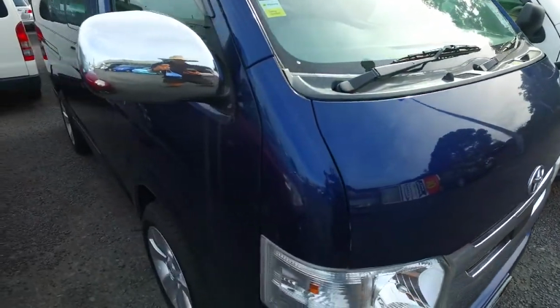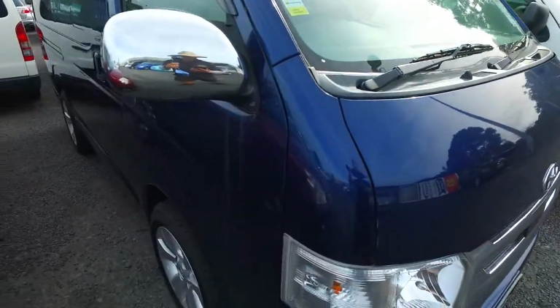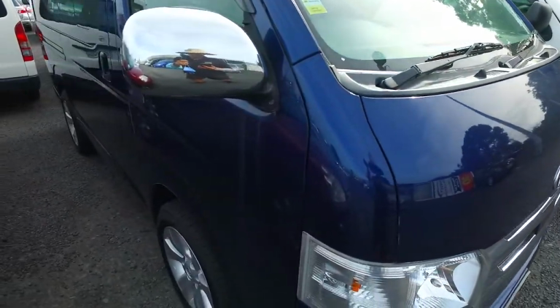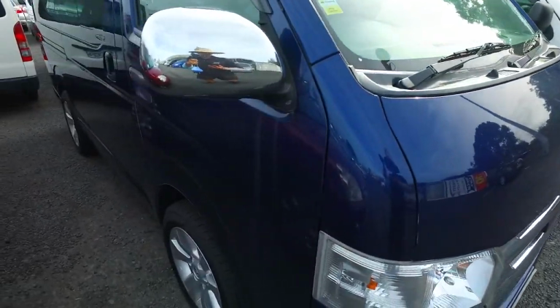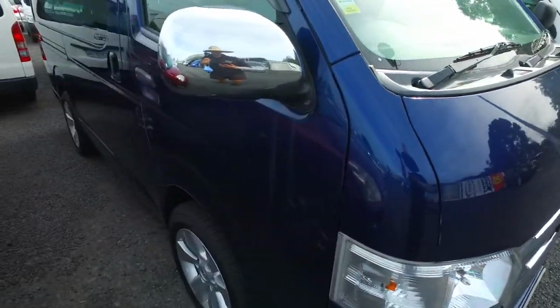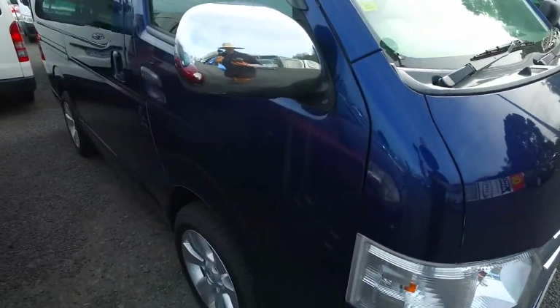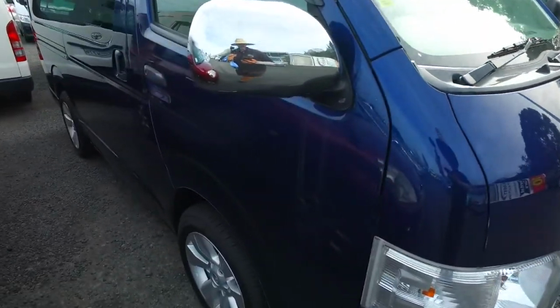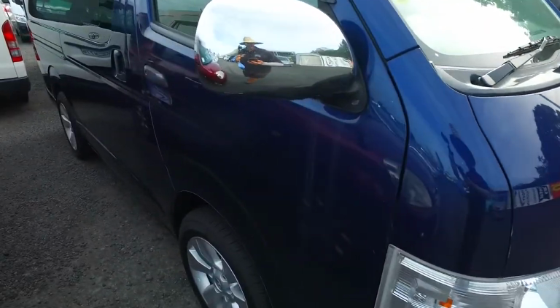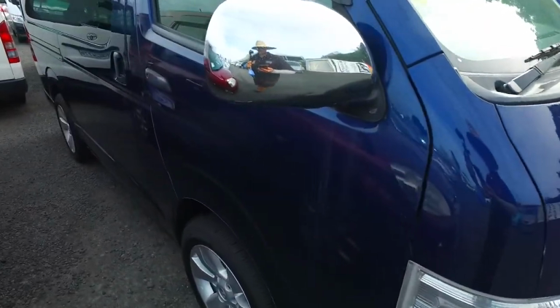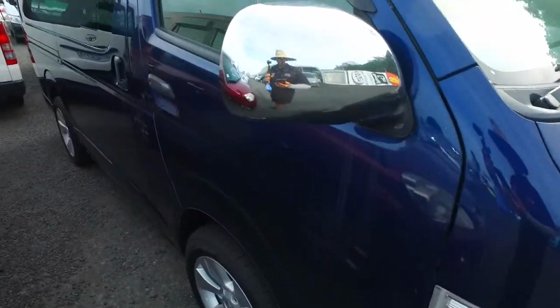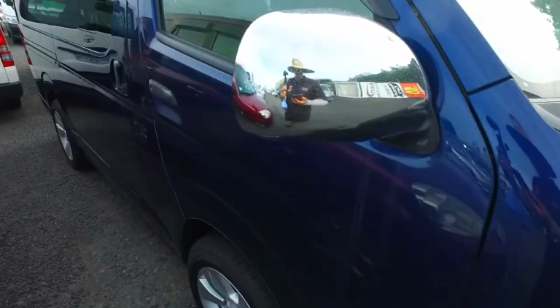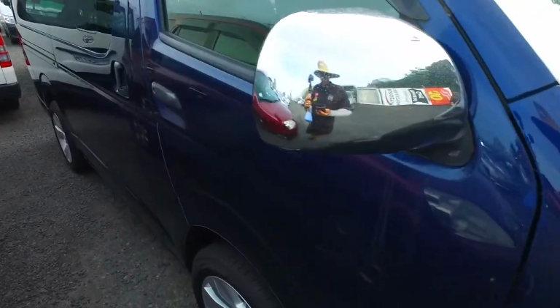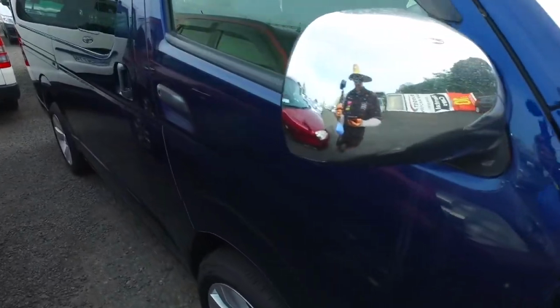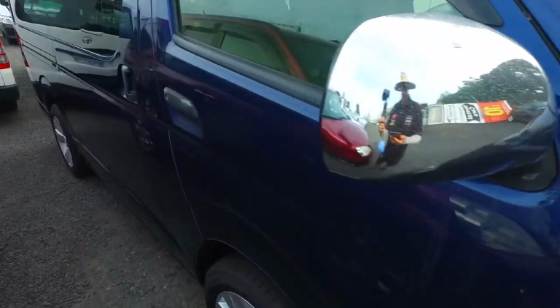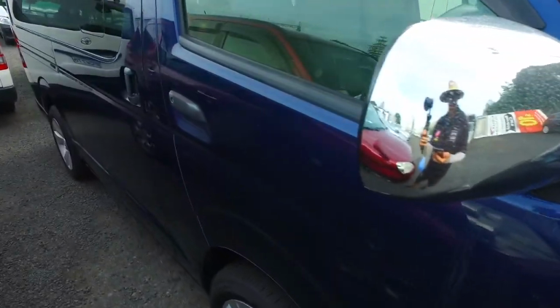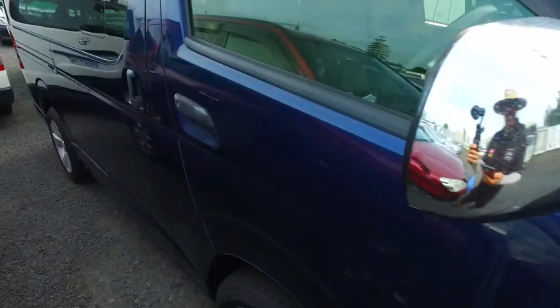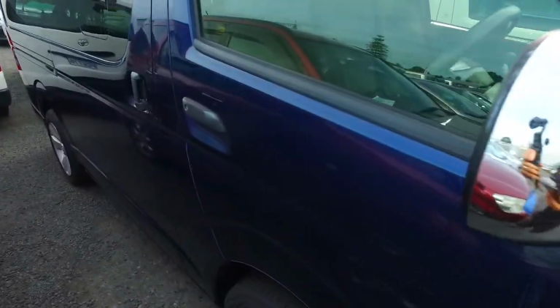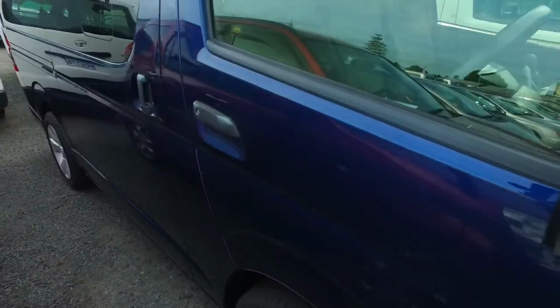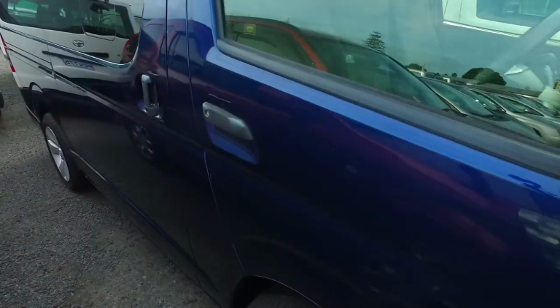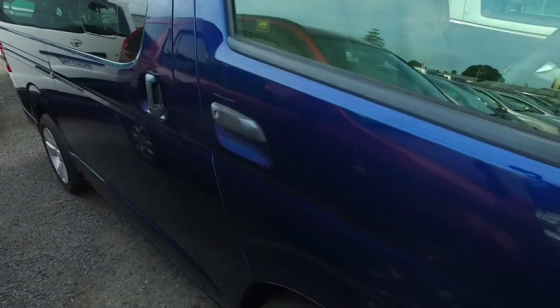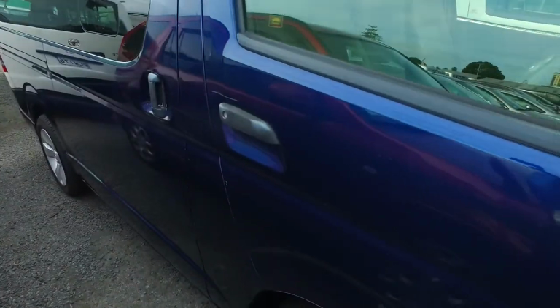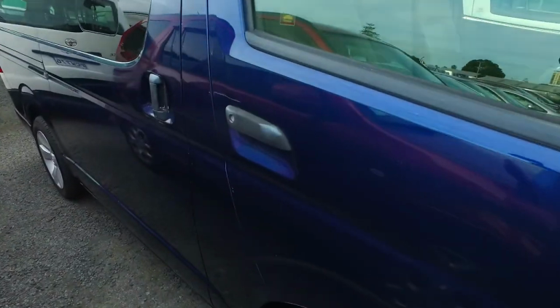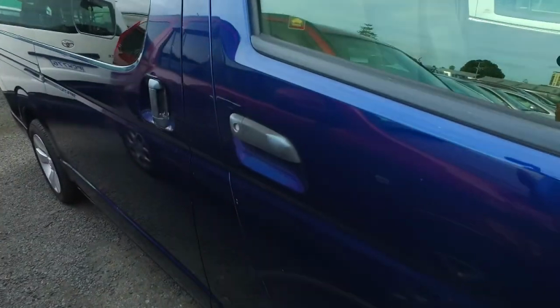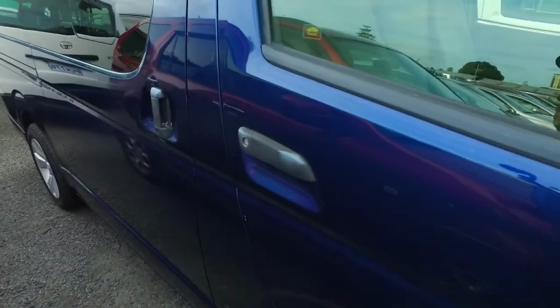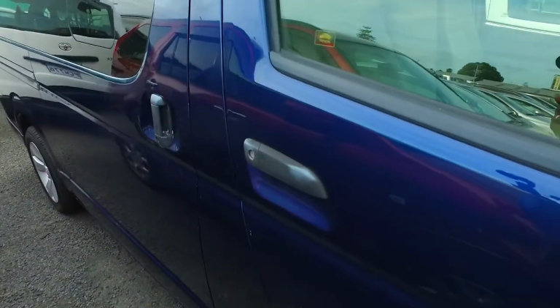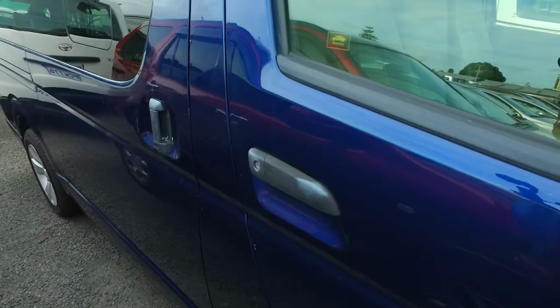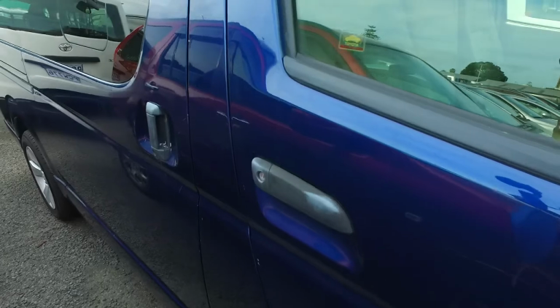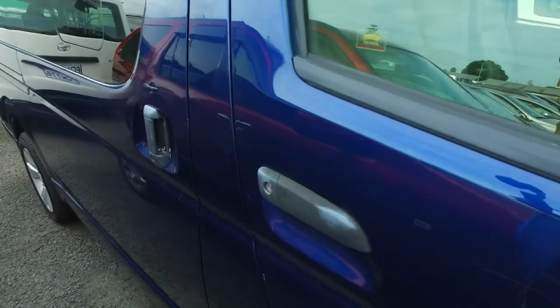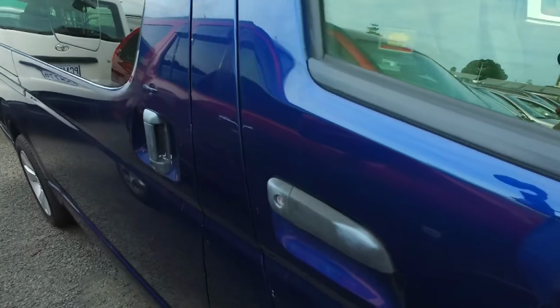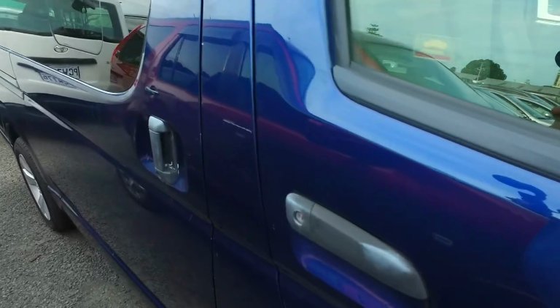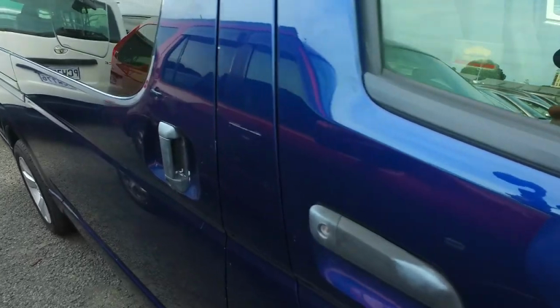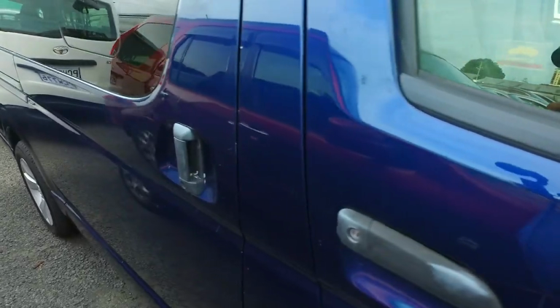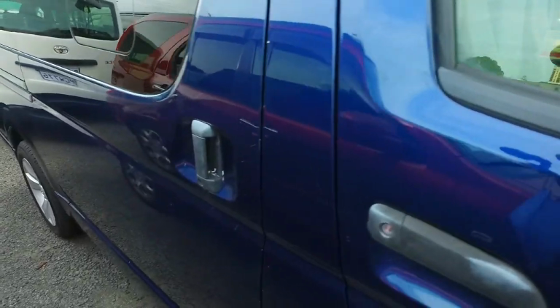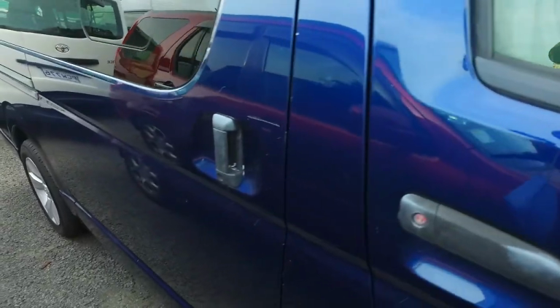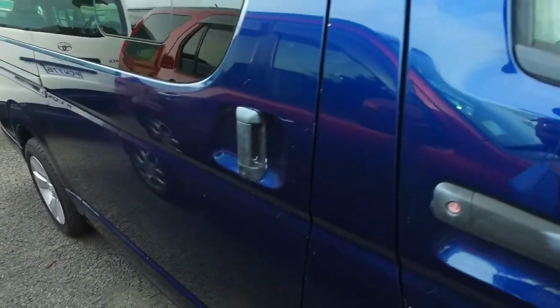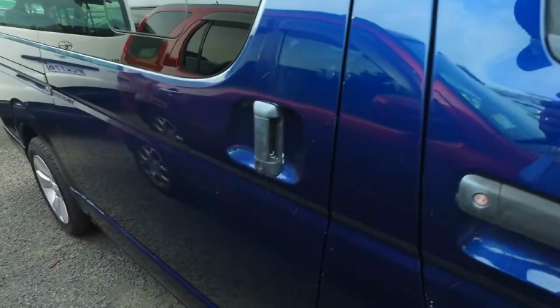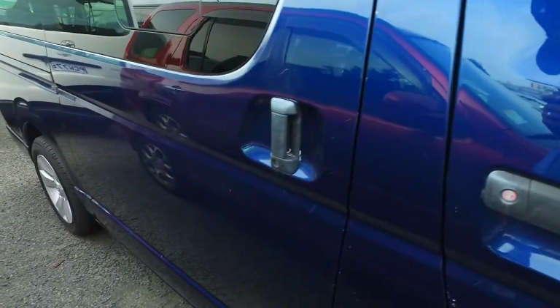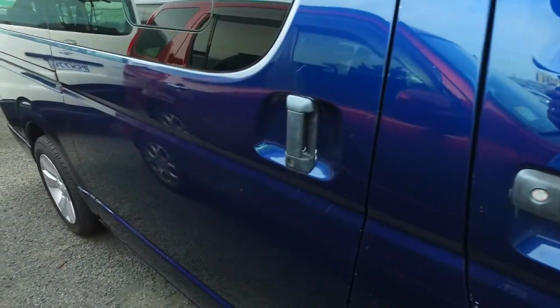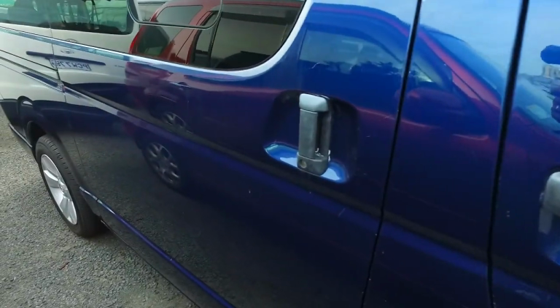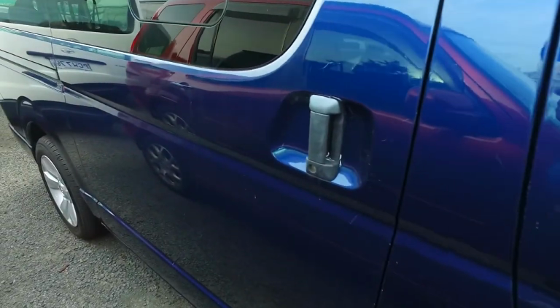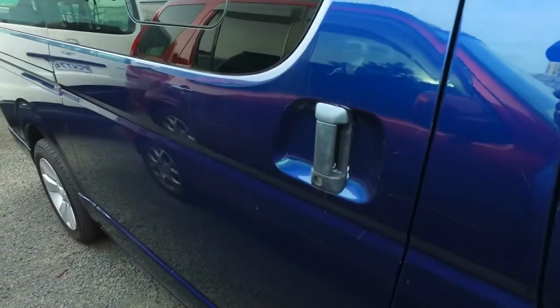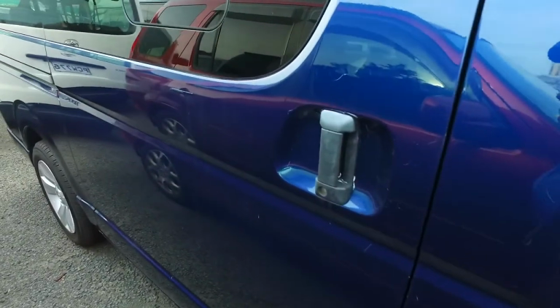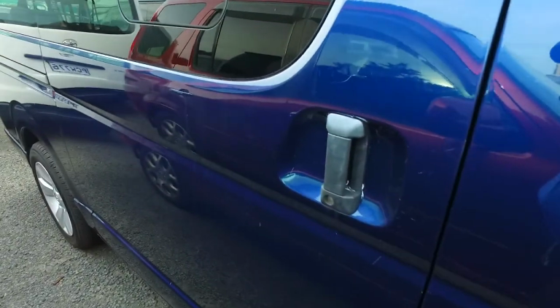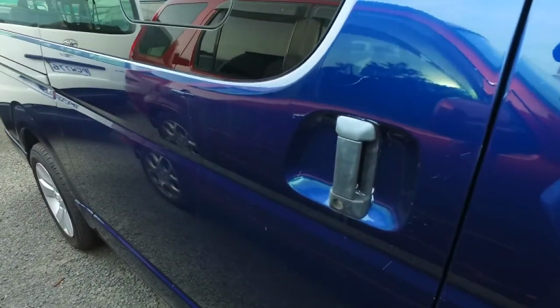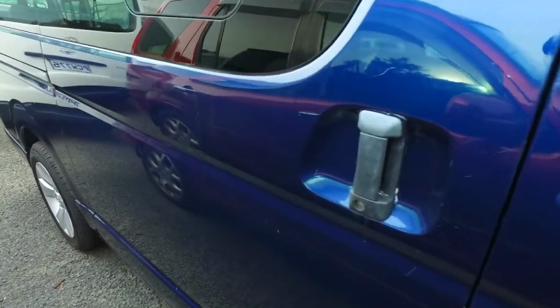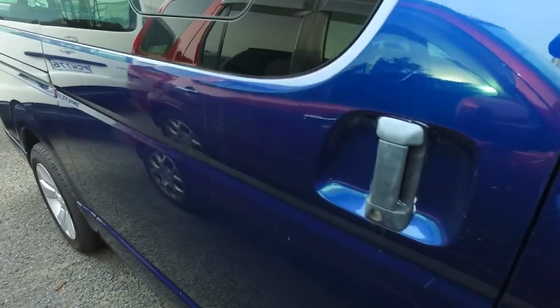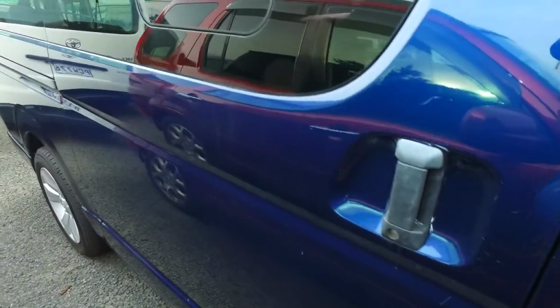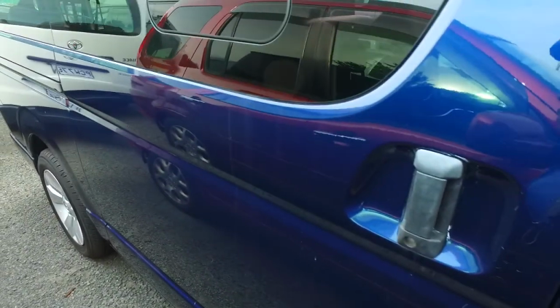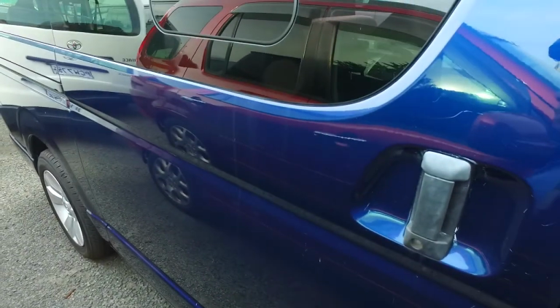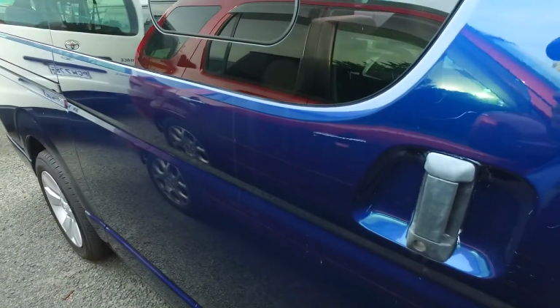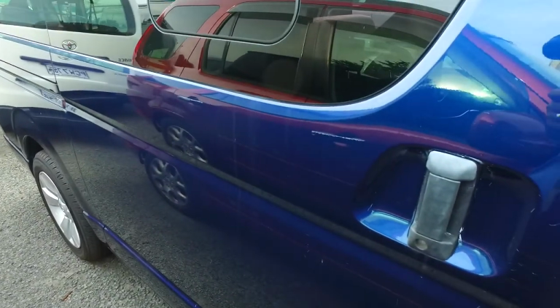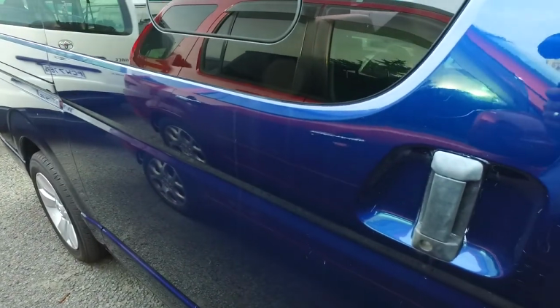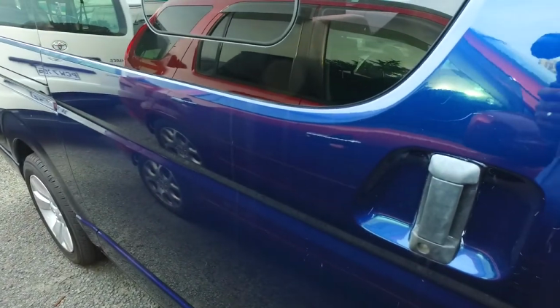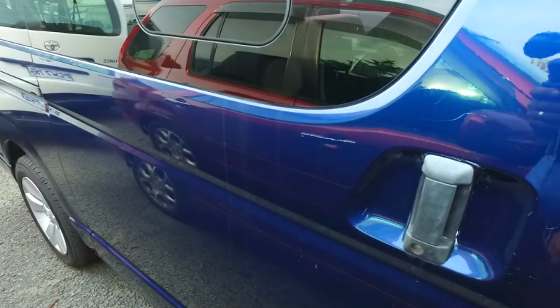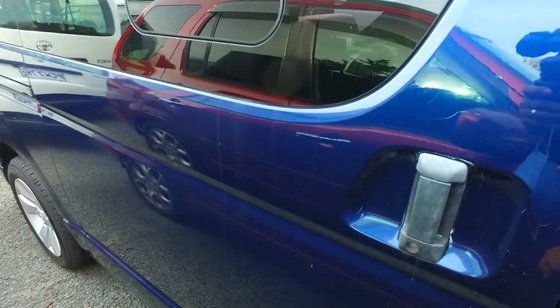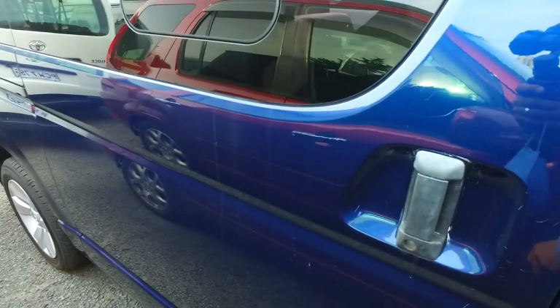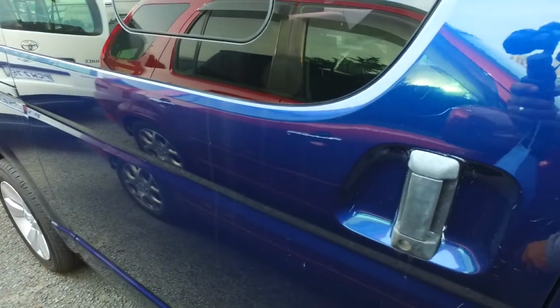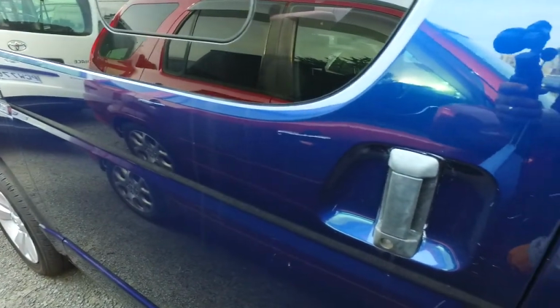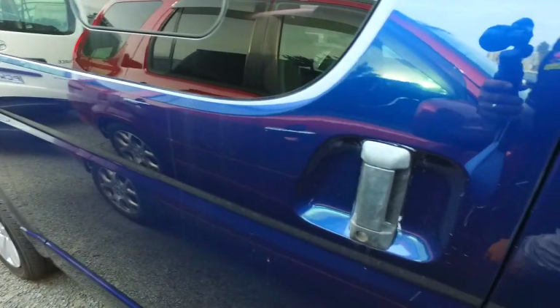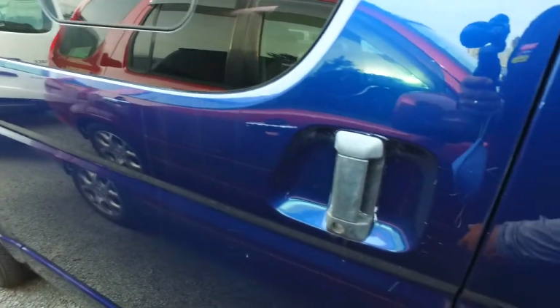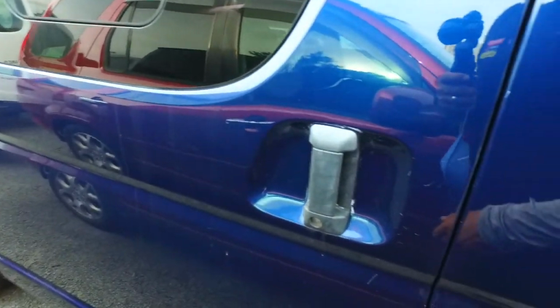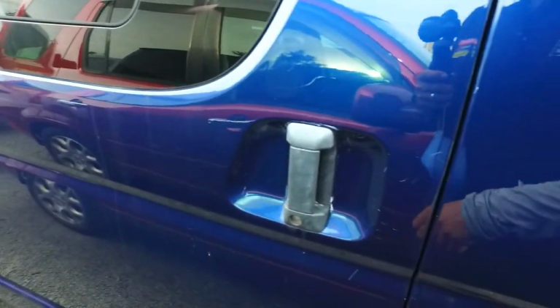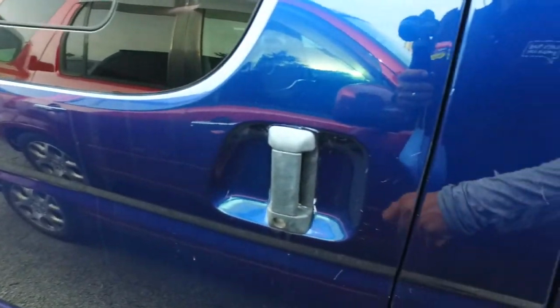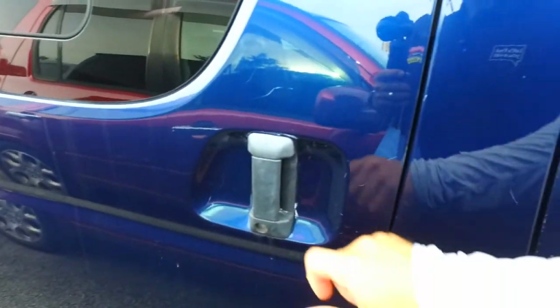Deposit-wise, it doesn't actually have a set deposit we need to get in on the vehicle — it can be zero, 500 bucks, whatever you're after, actually.